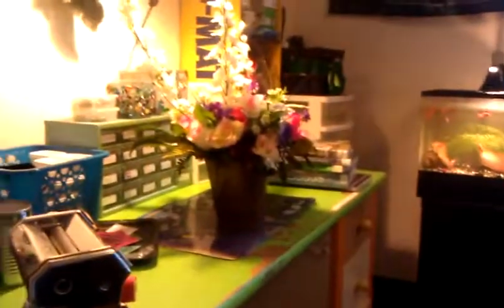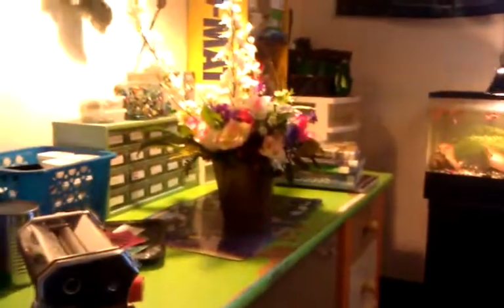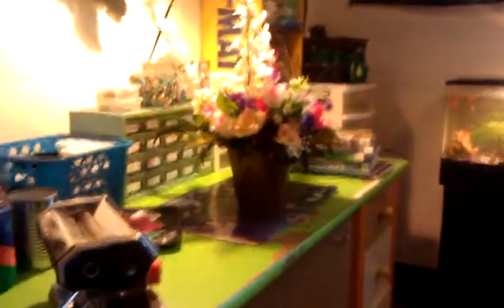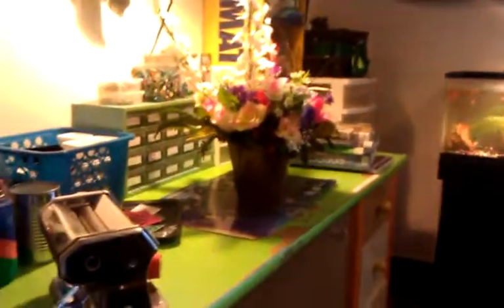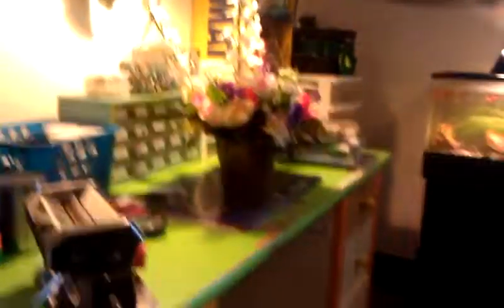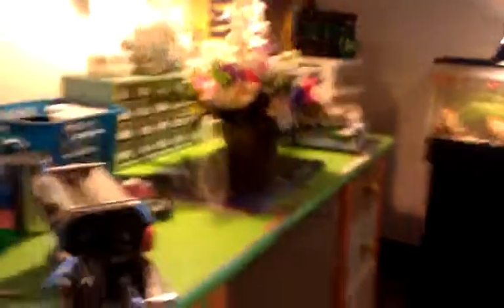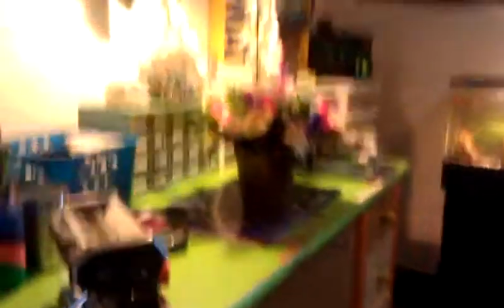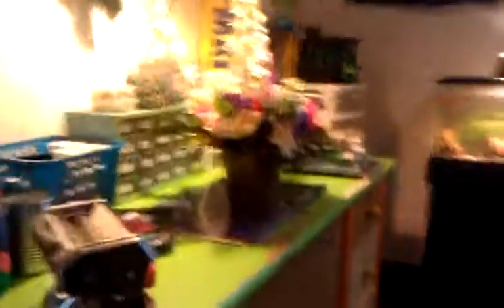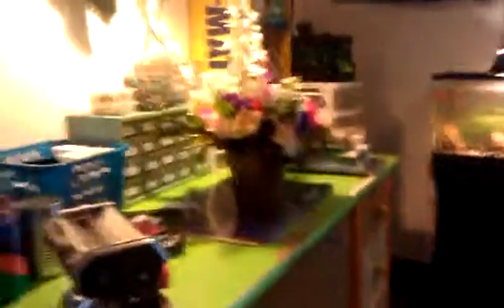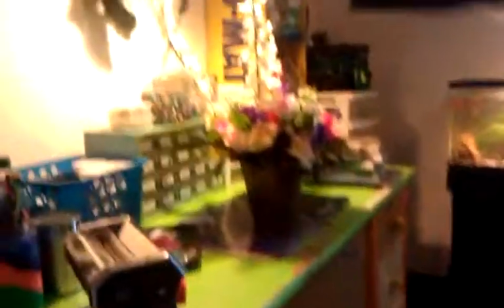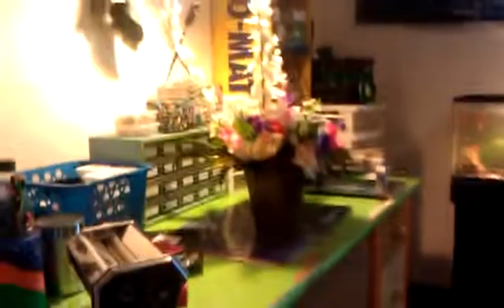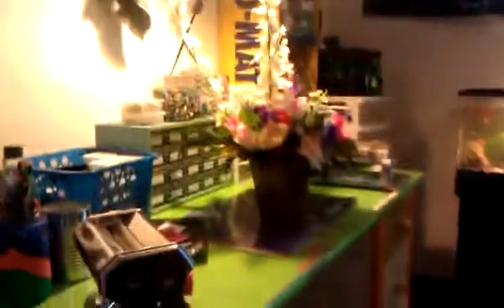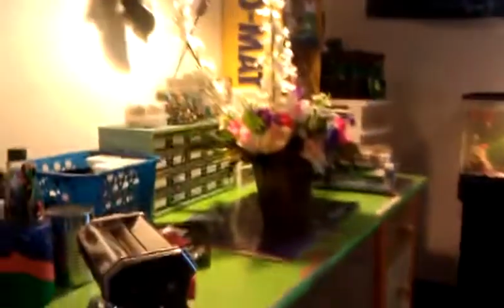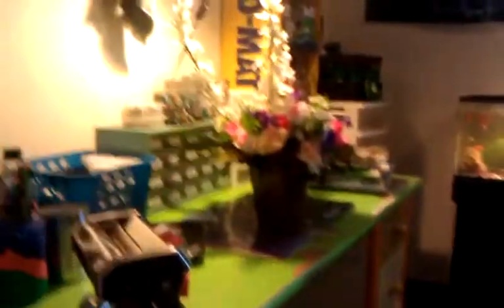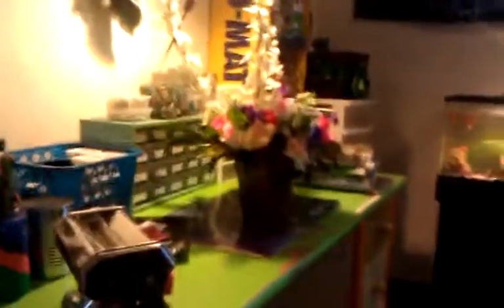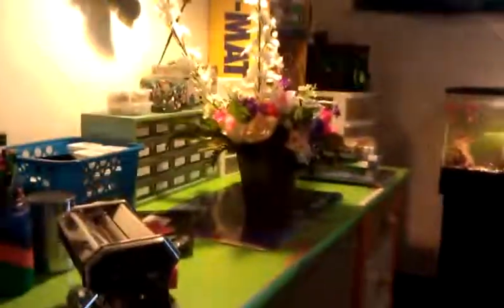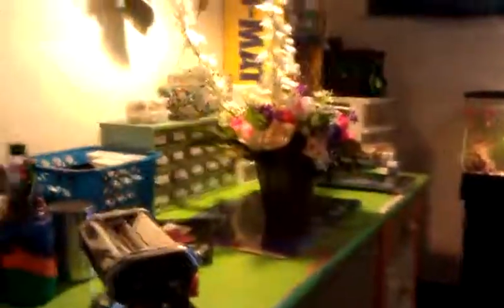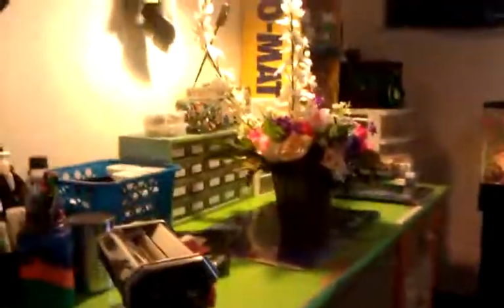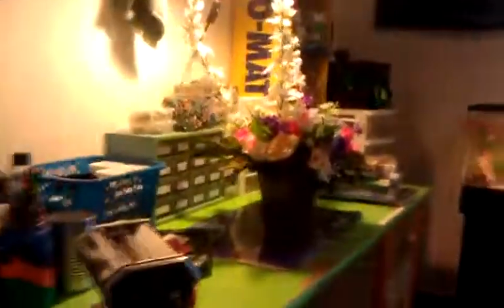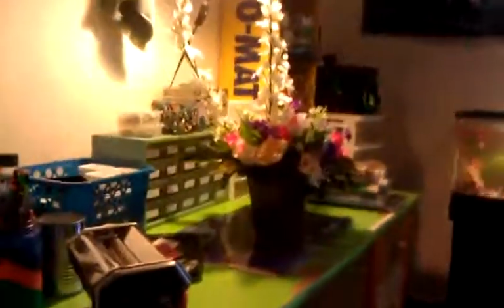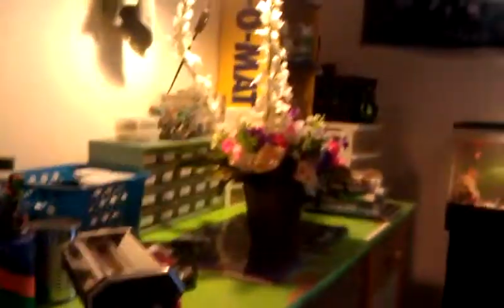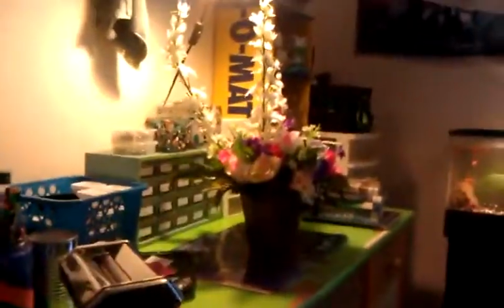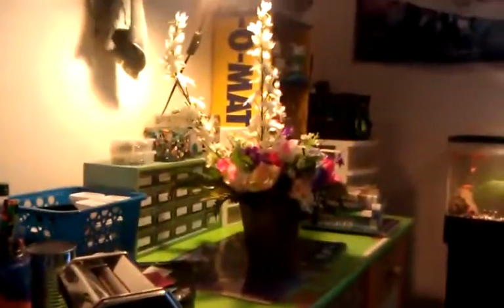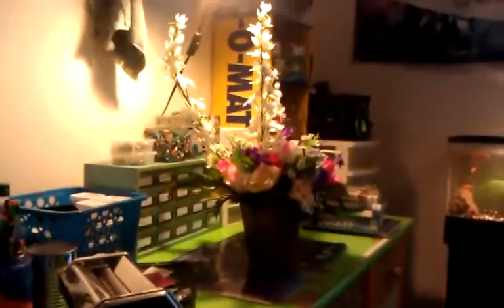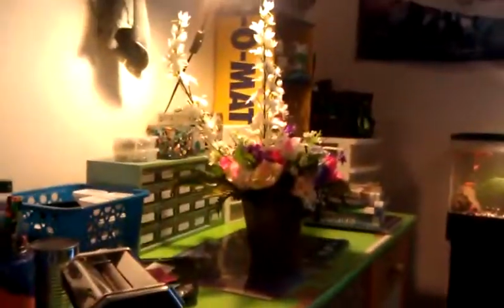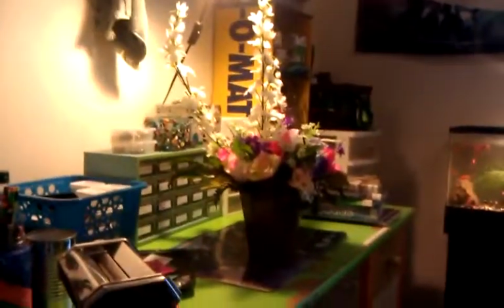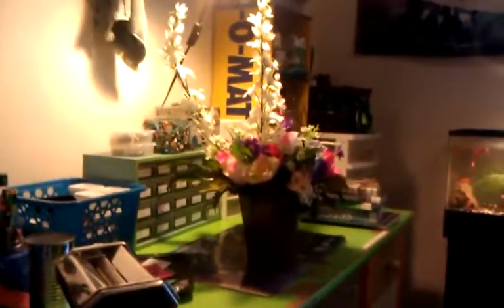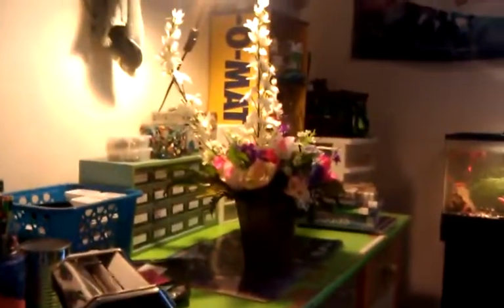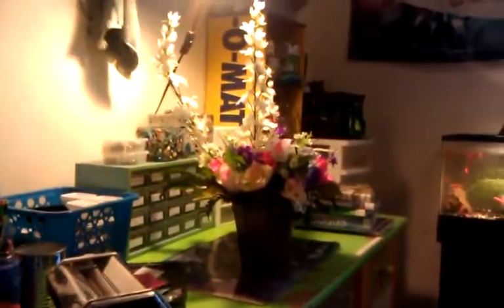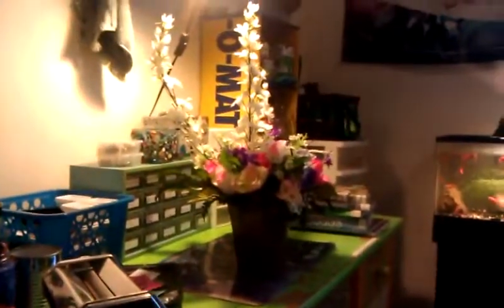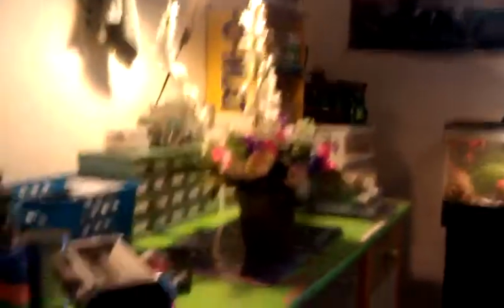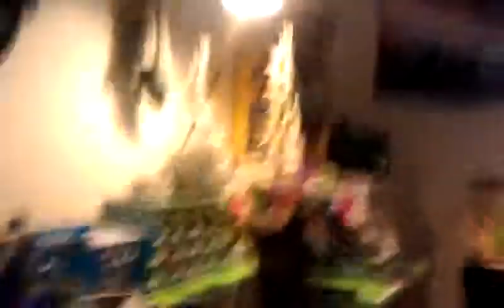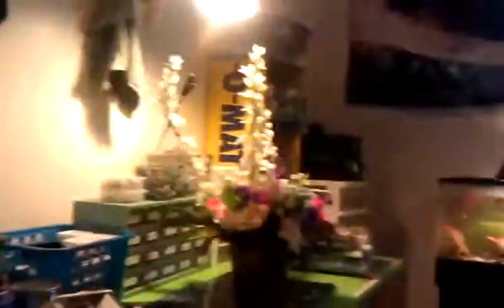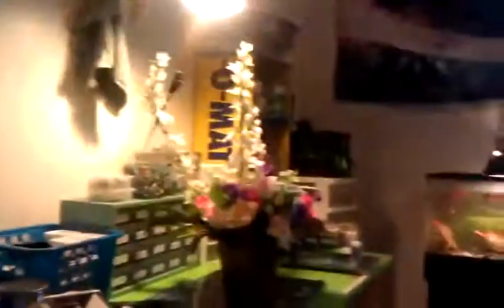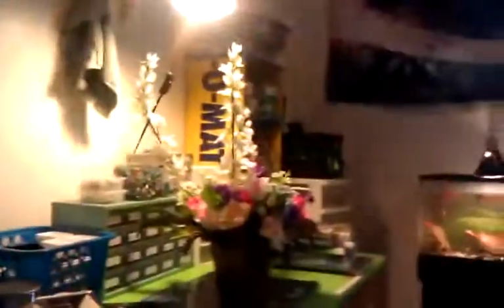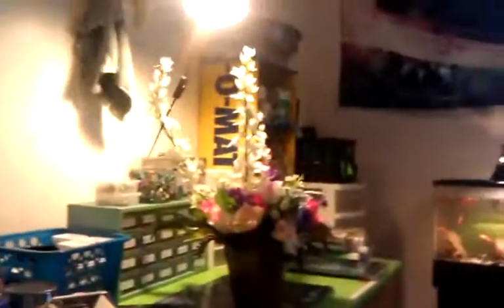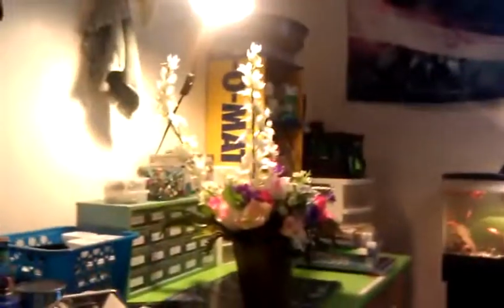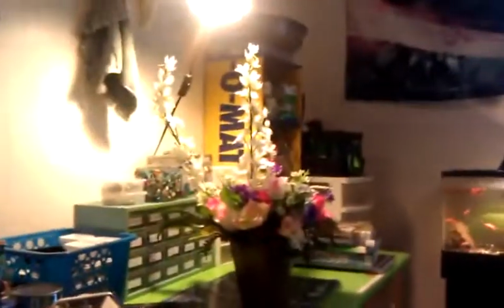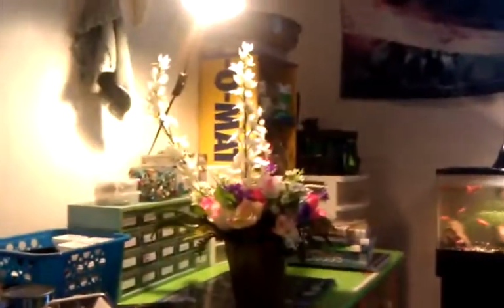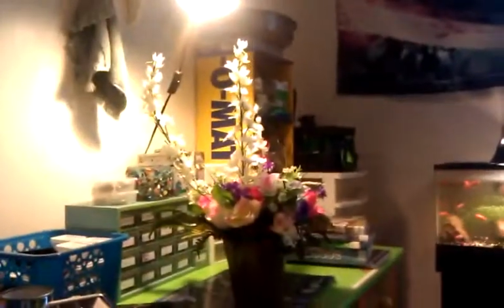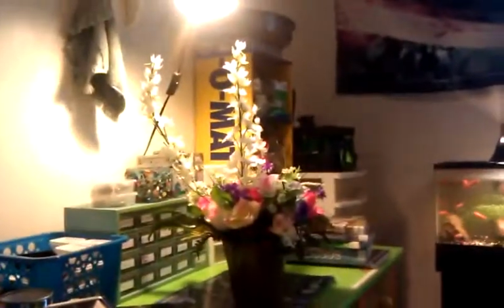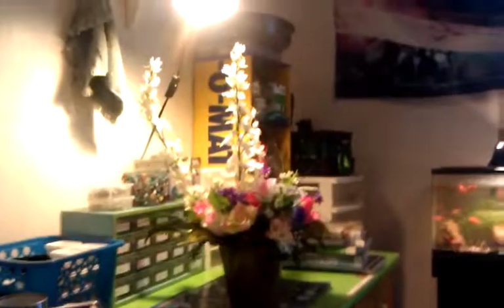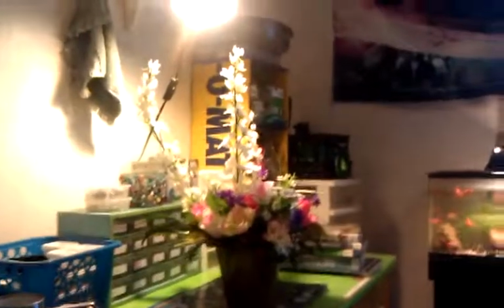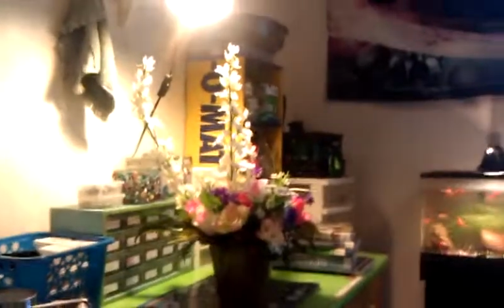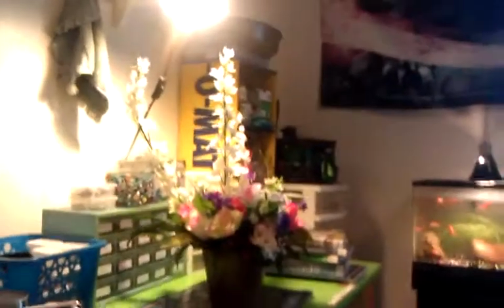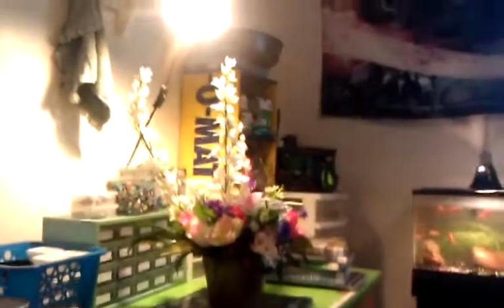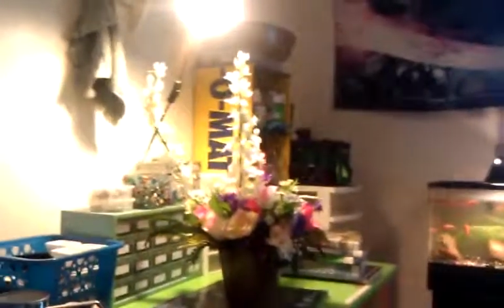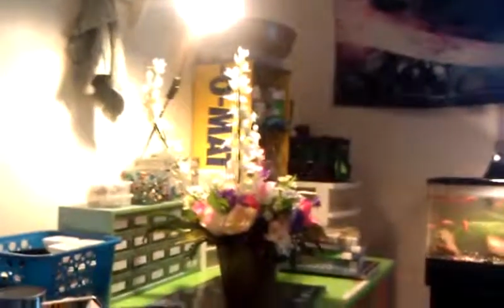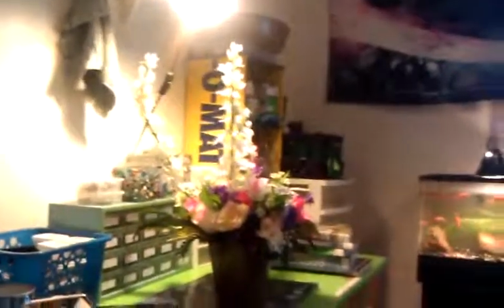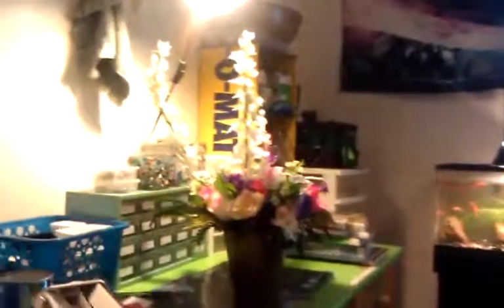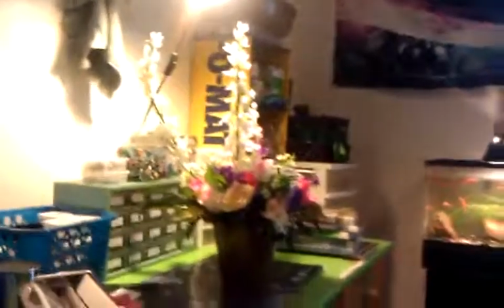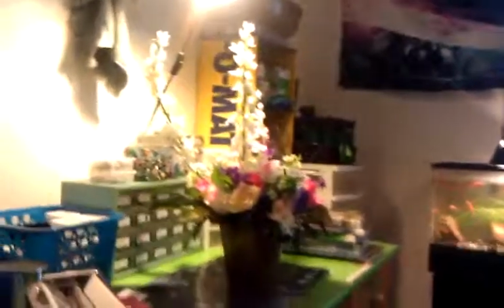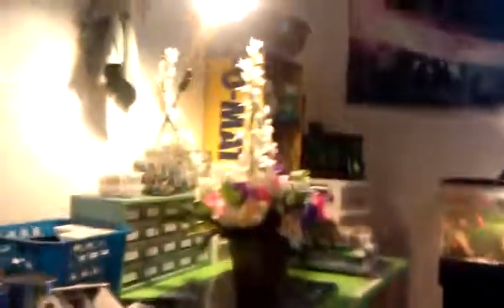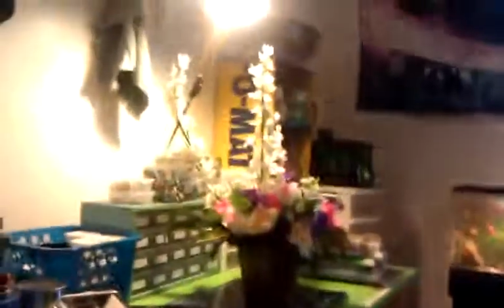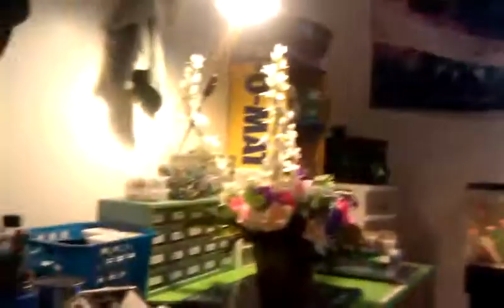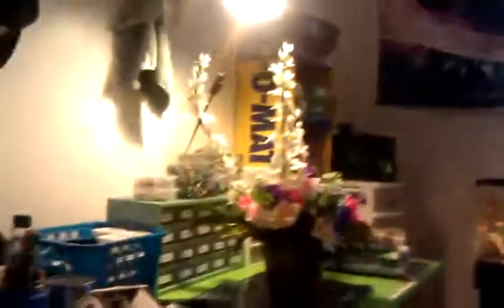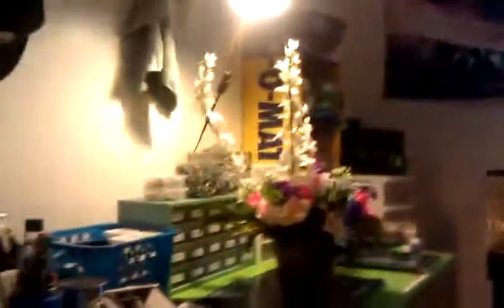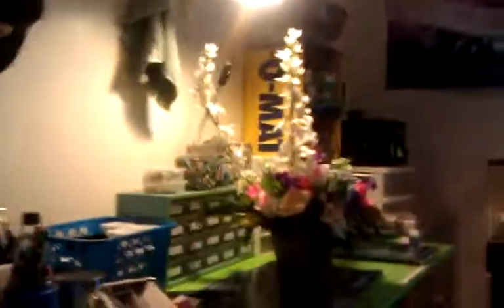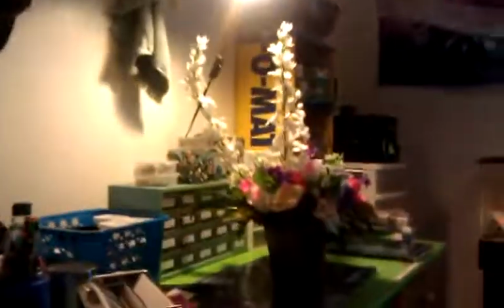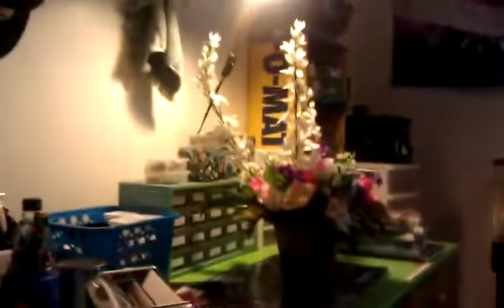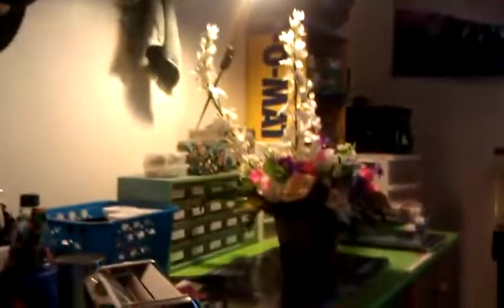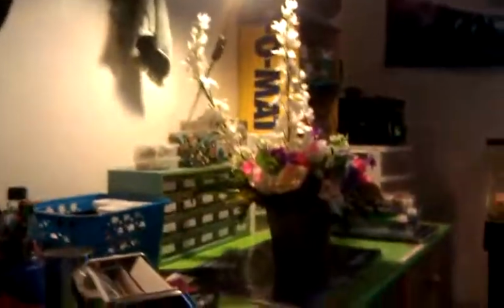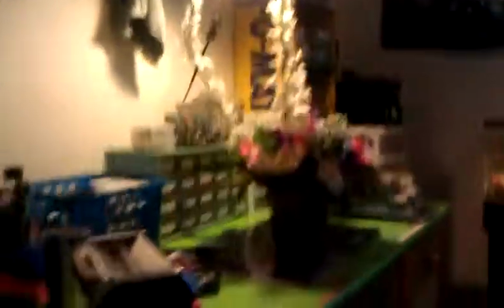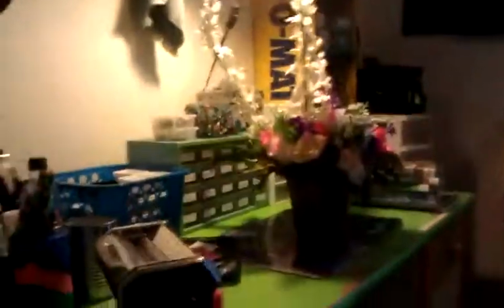Alright guys, thank you for watching. Like I said, I'm sorry it's so long — it was 15 minutes, now it's 20. But hey, who doesn't love crafts?